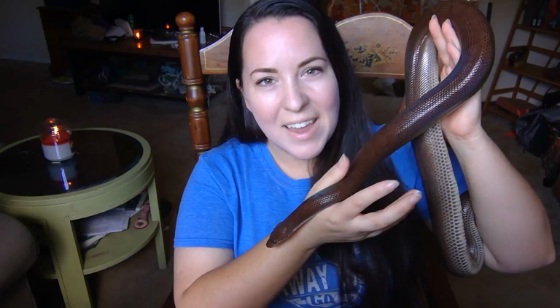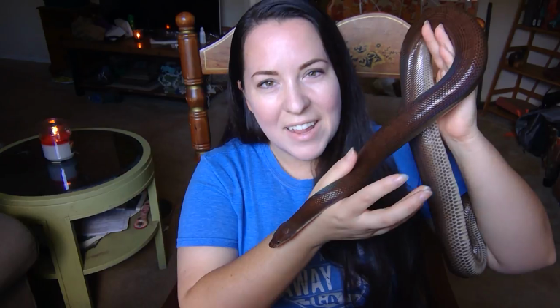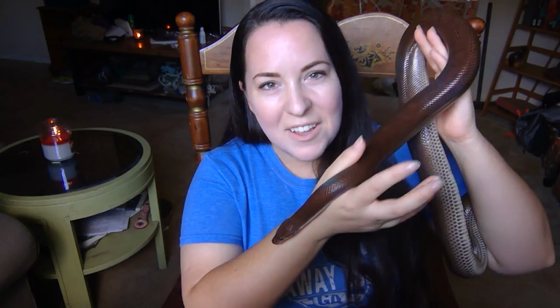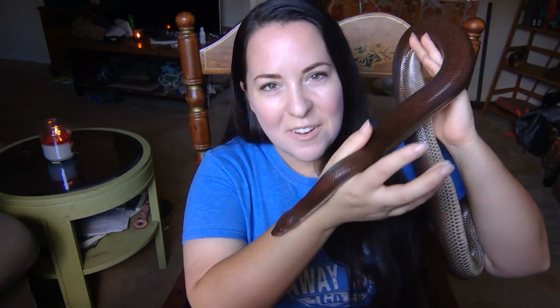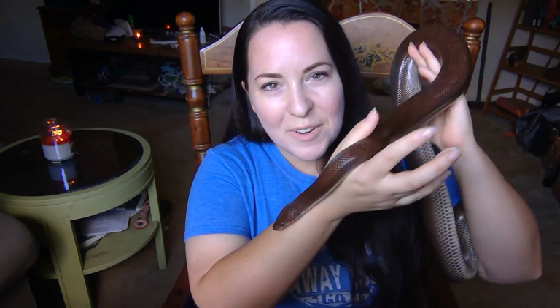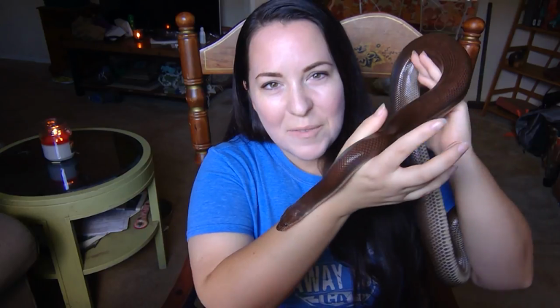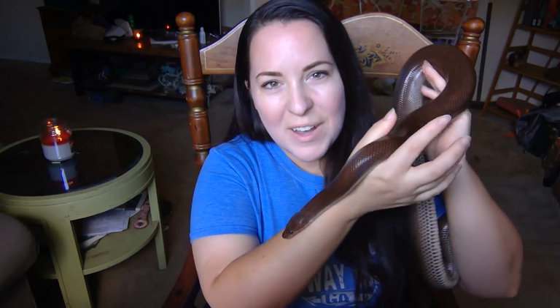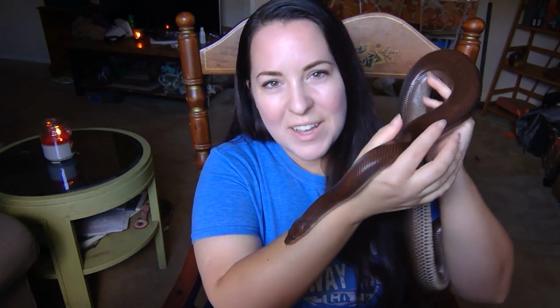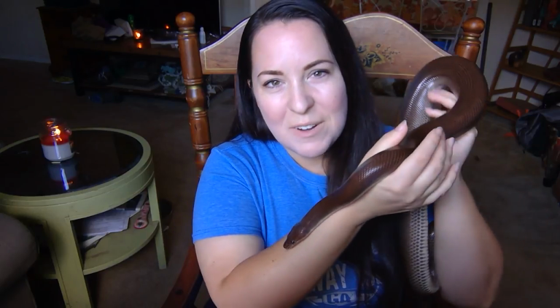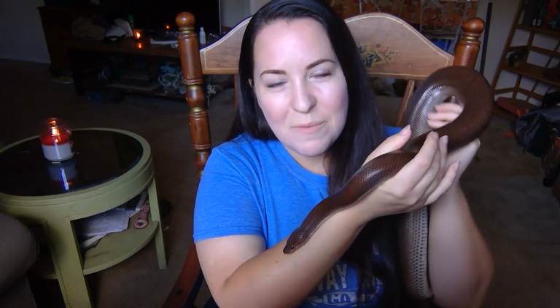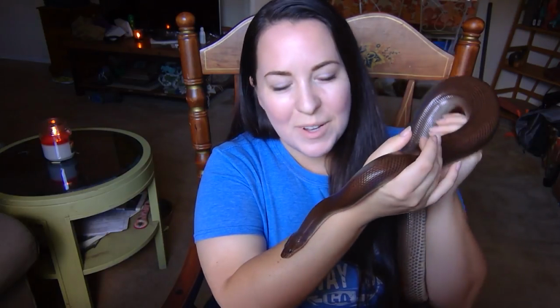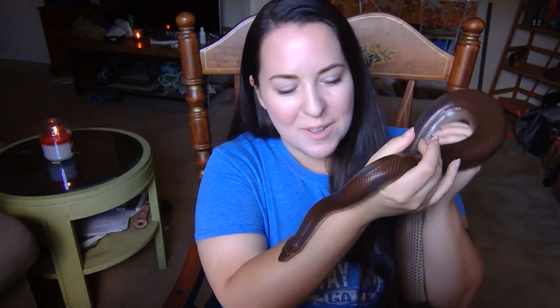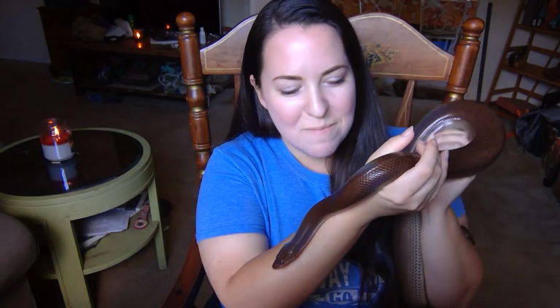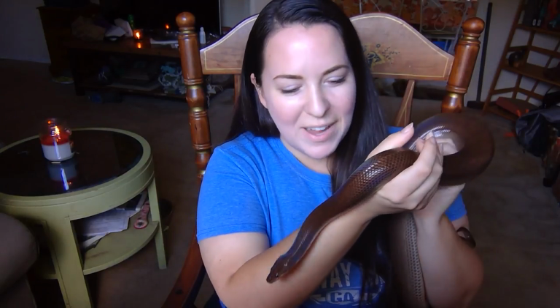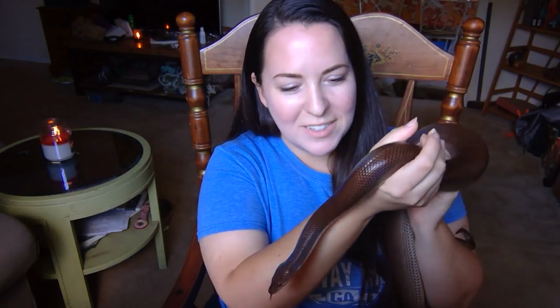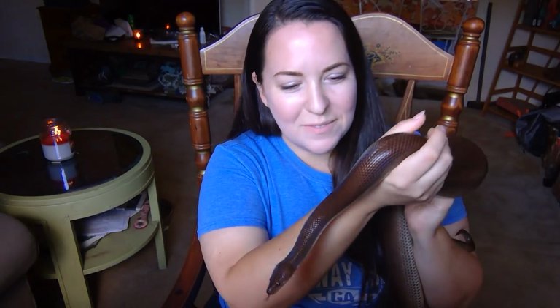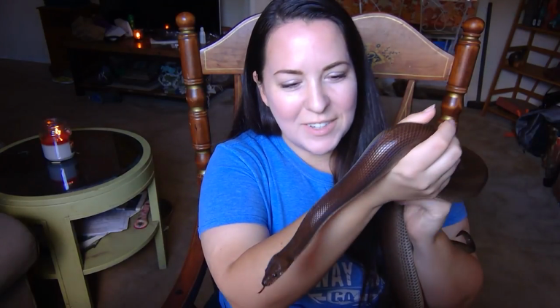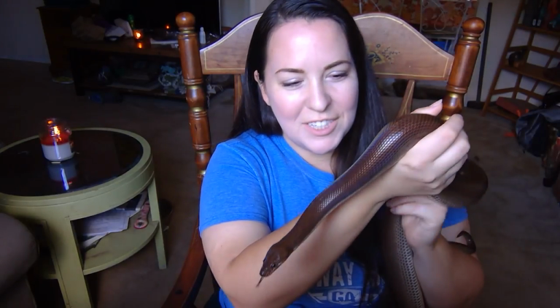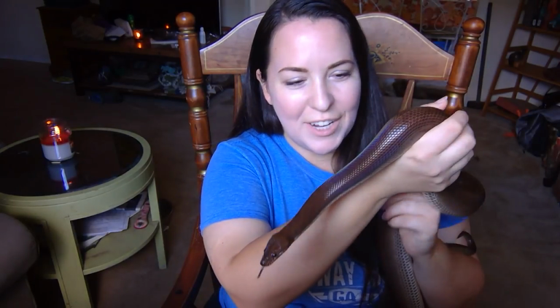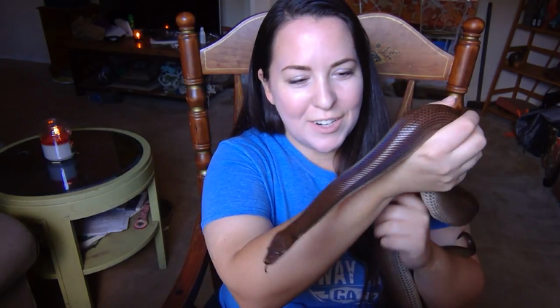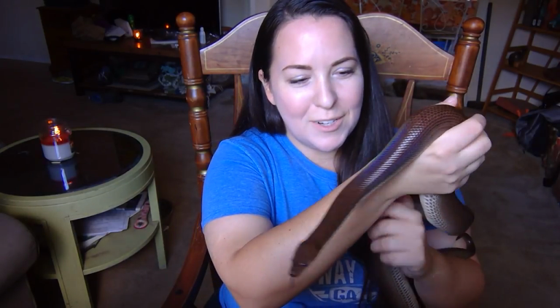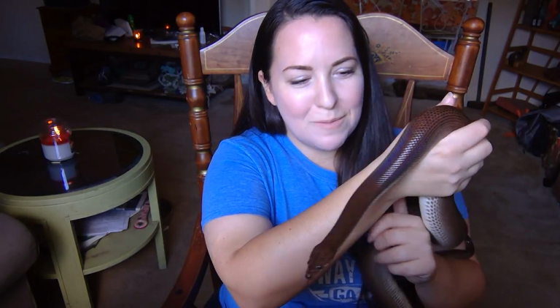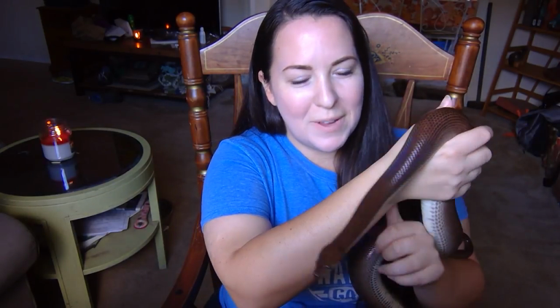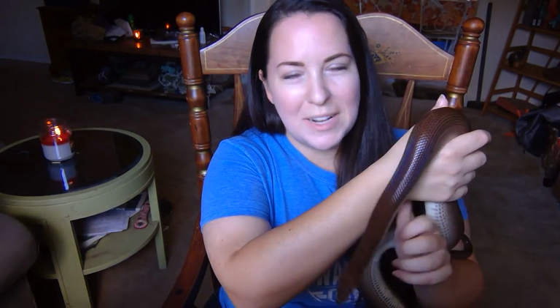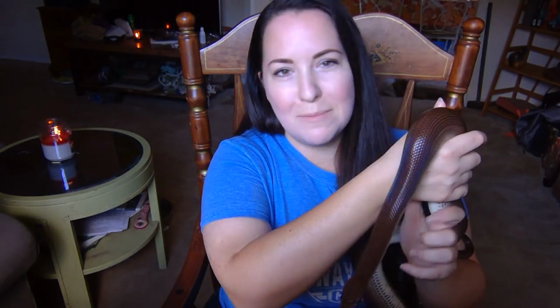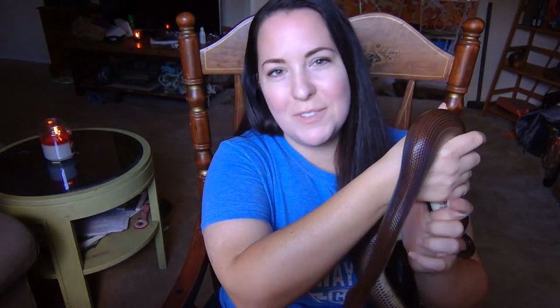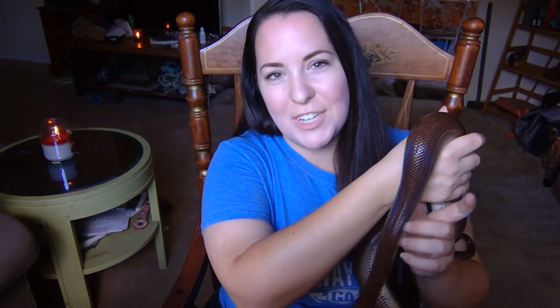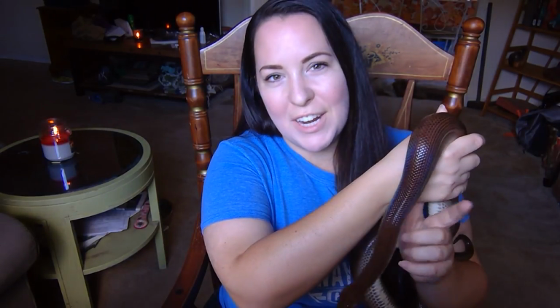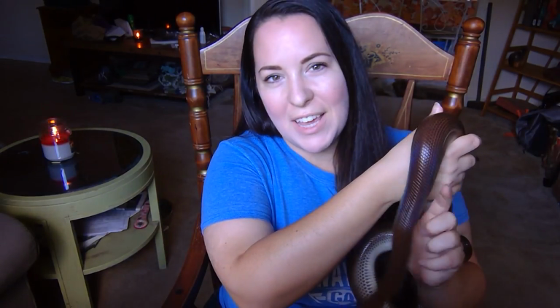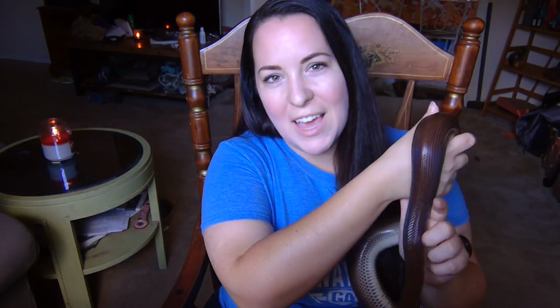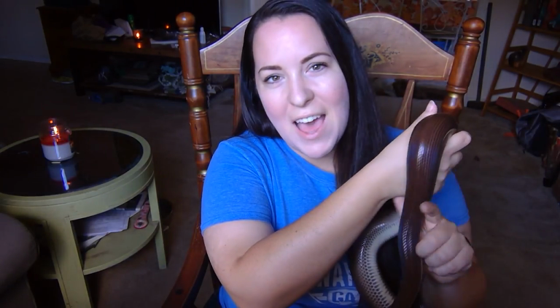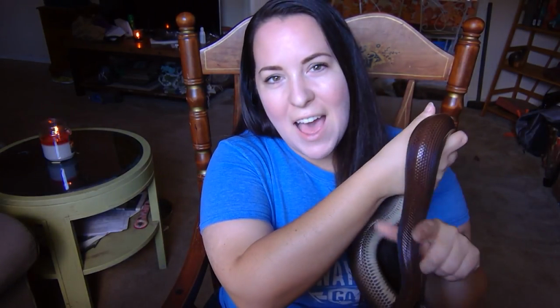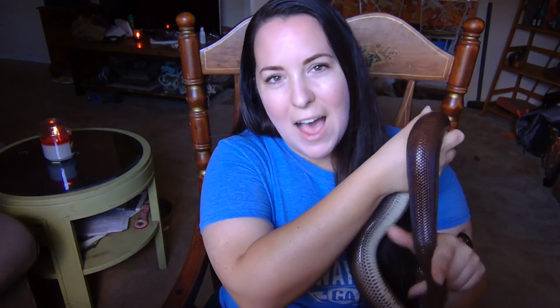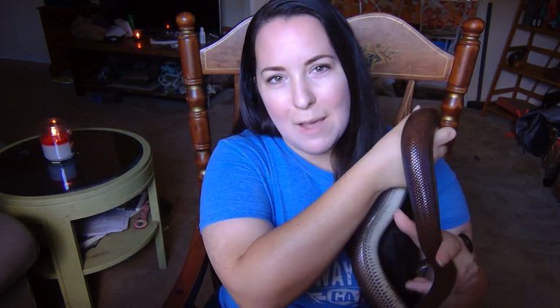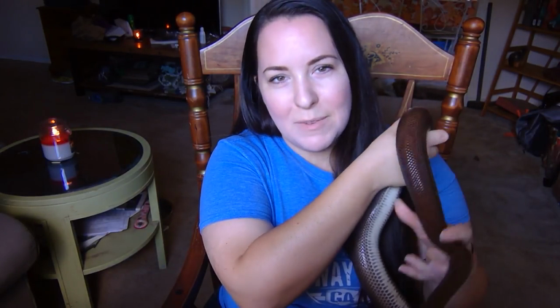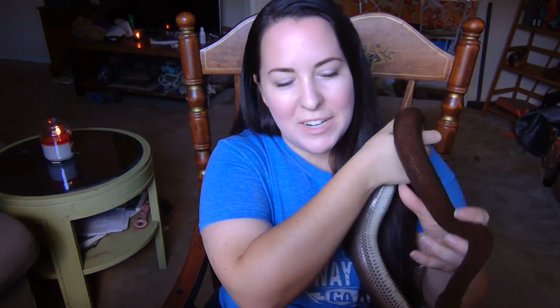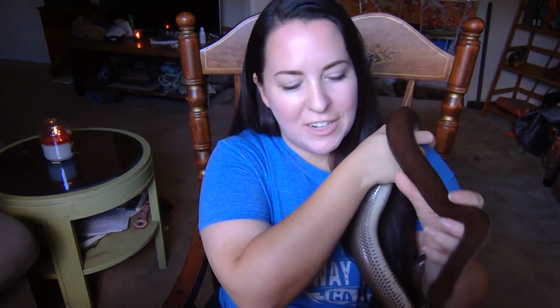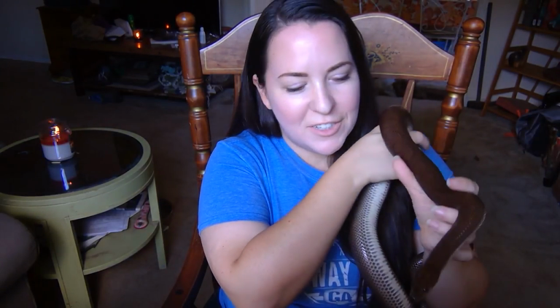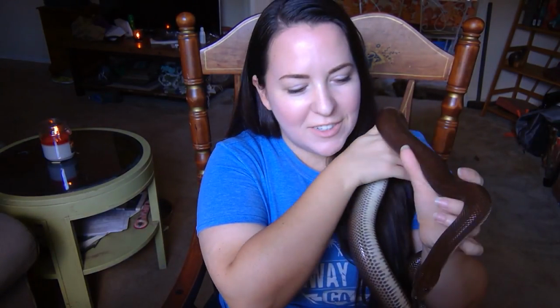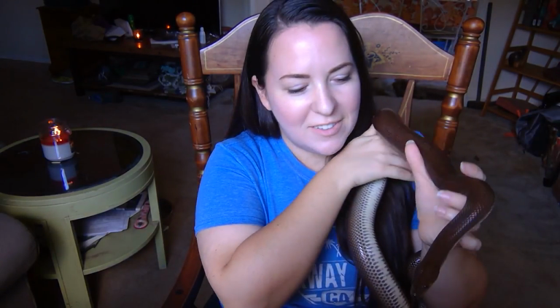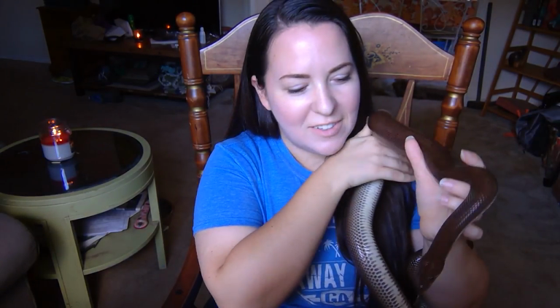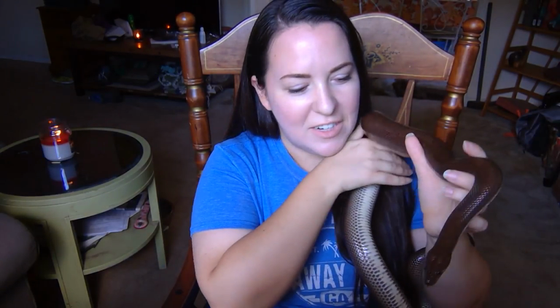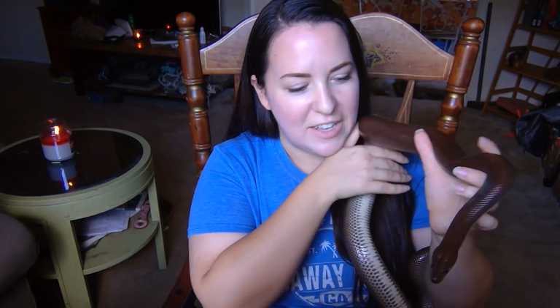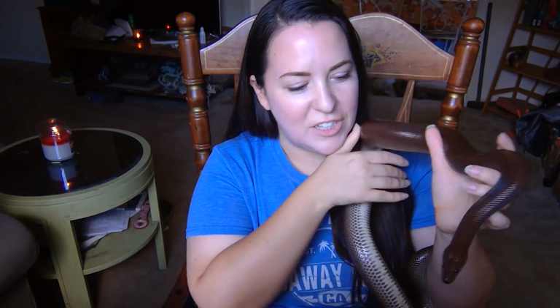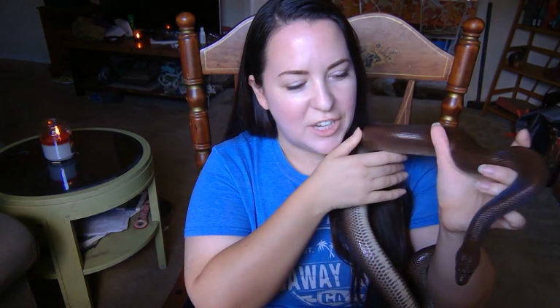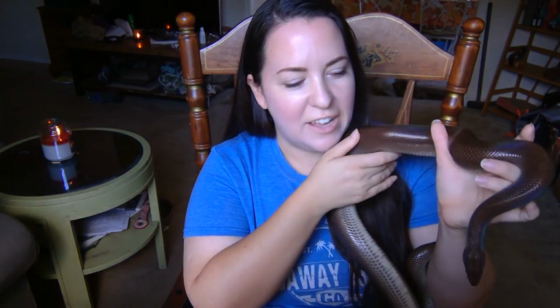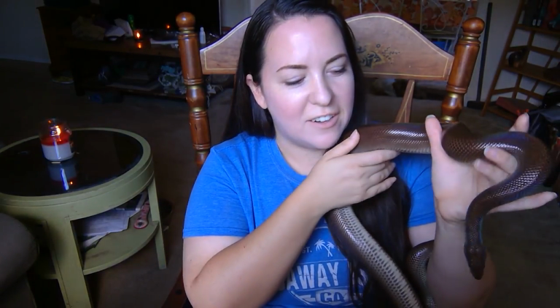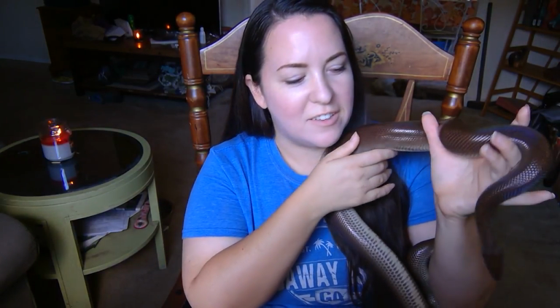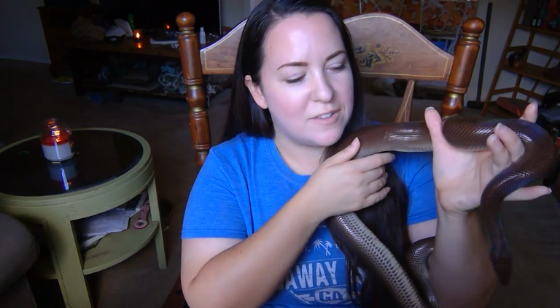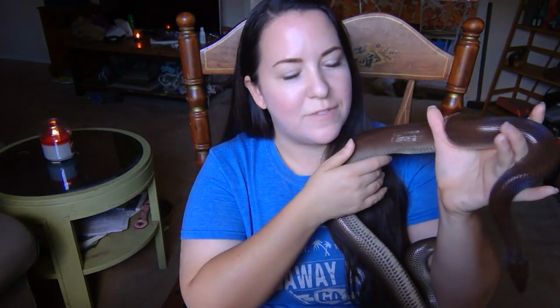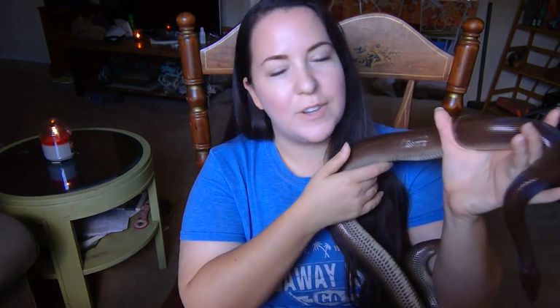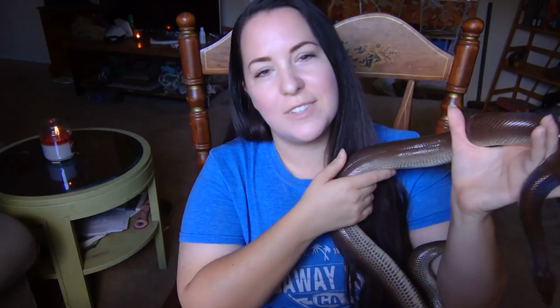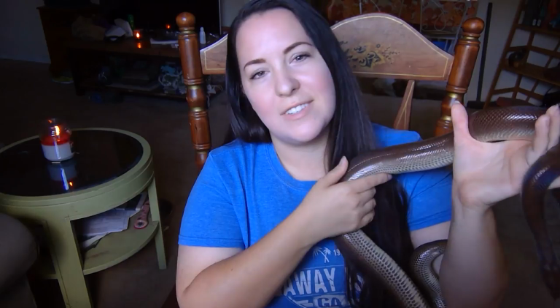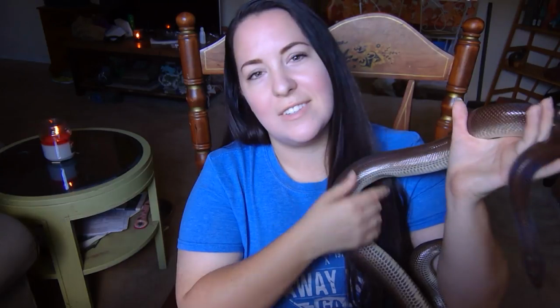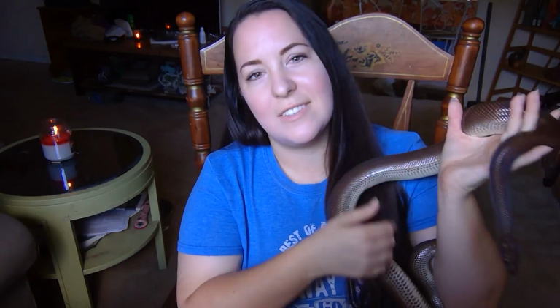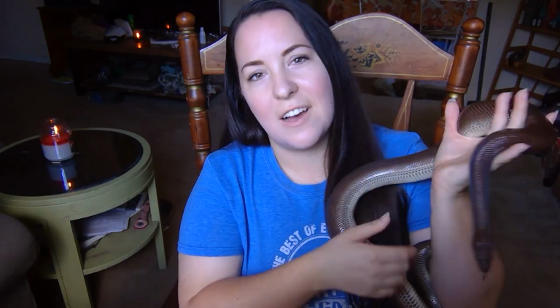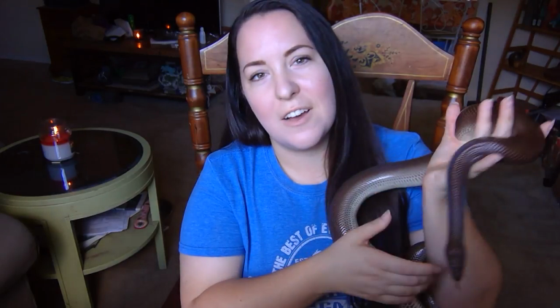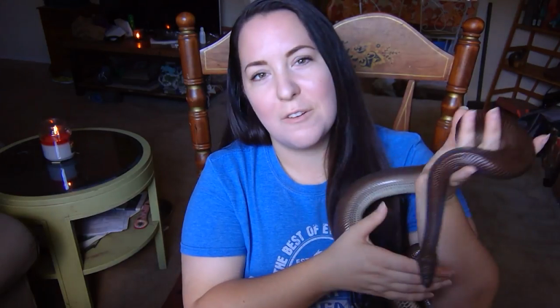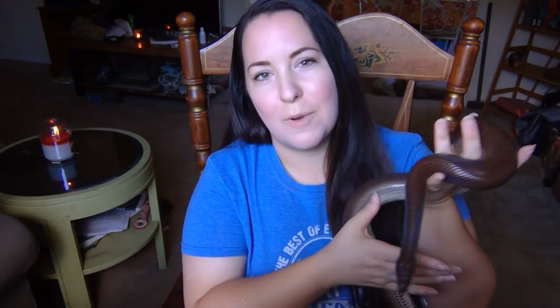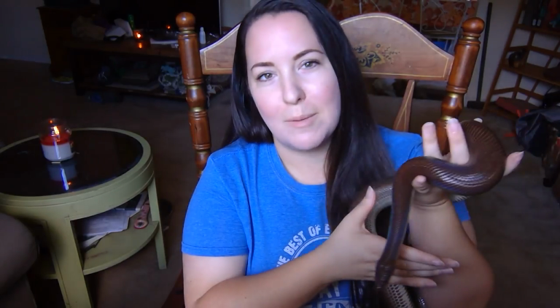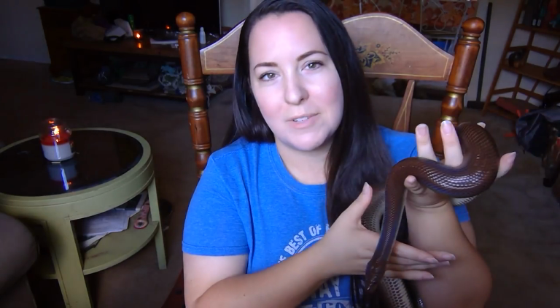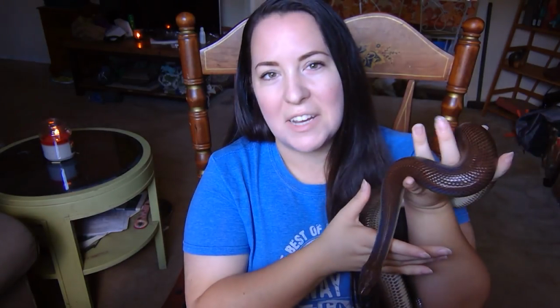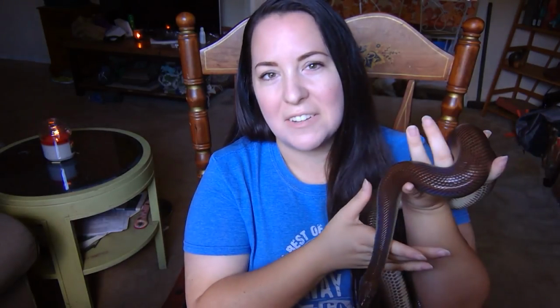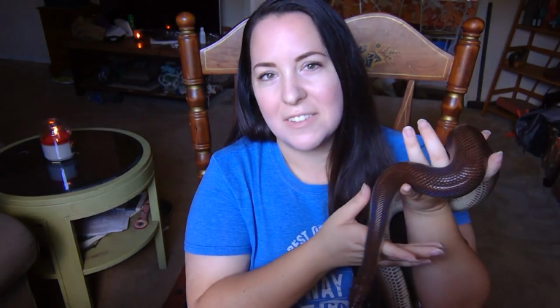Hello everyone, welcome back to my channel. My name is Jenny. I'm a naturalist and an educator that focuses on reptiles.